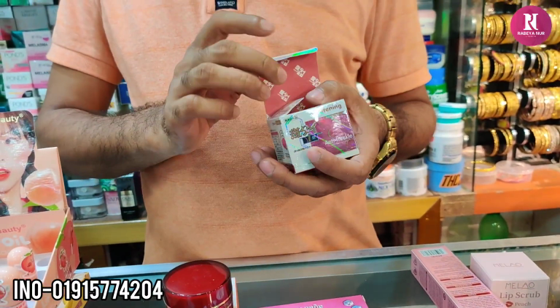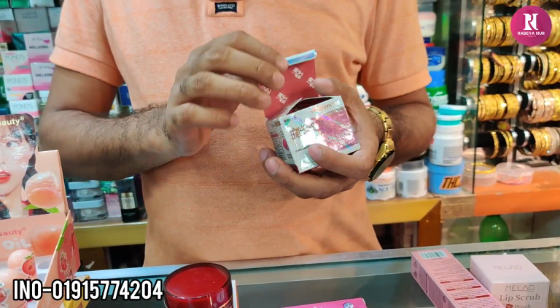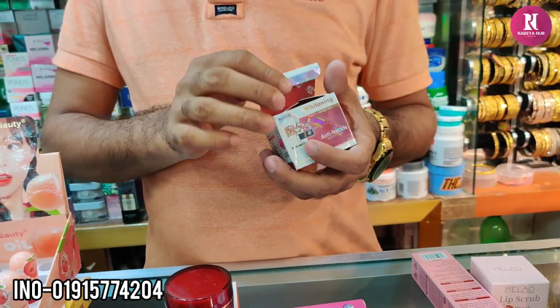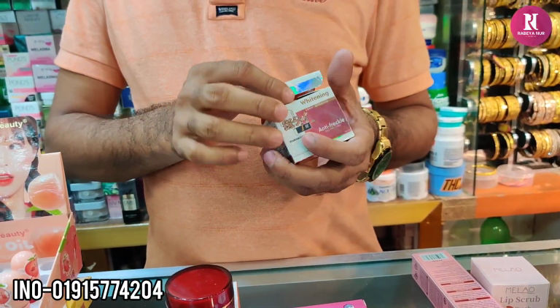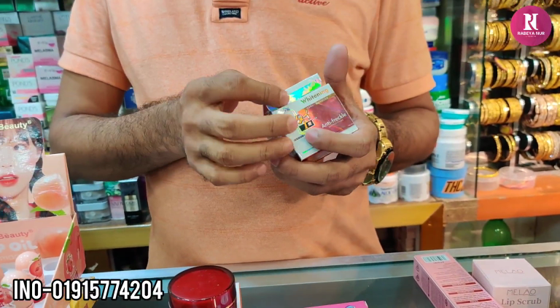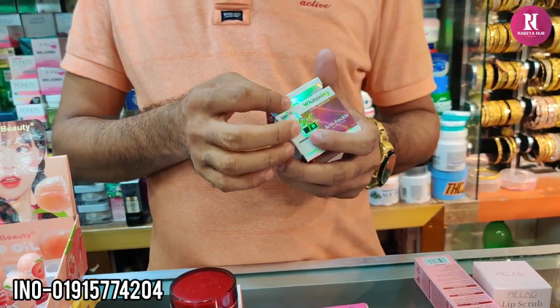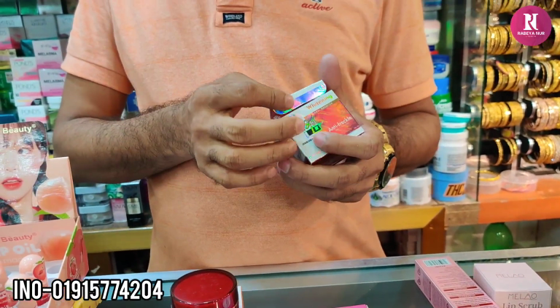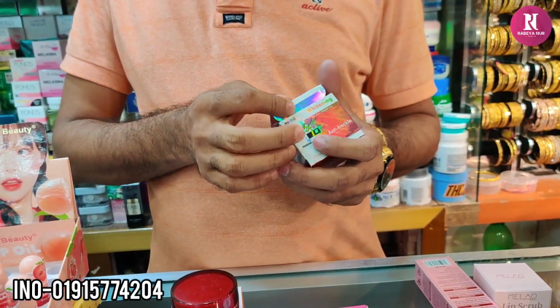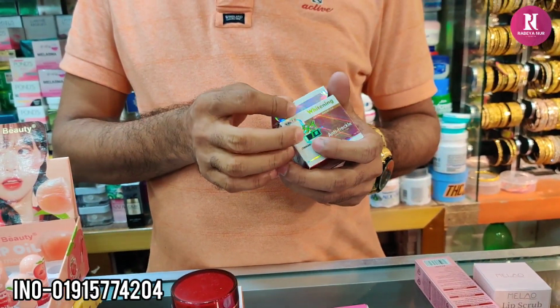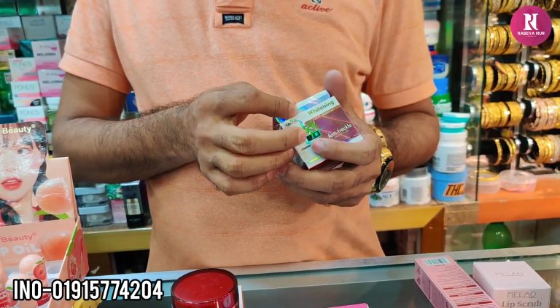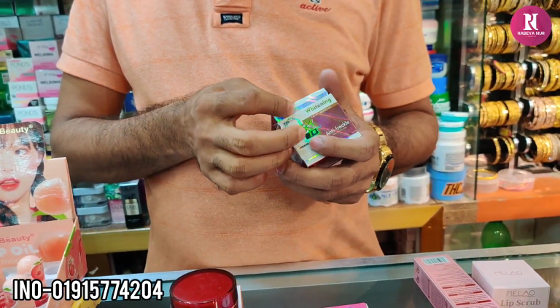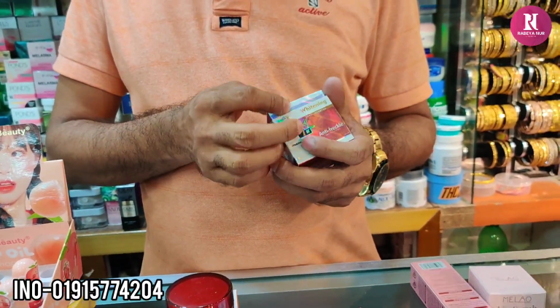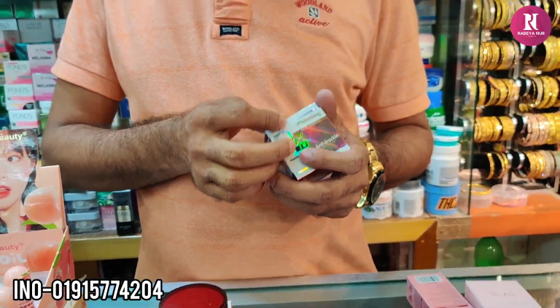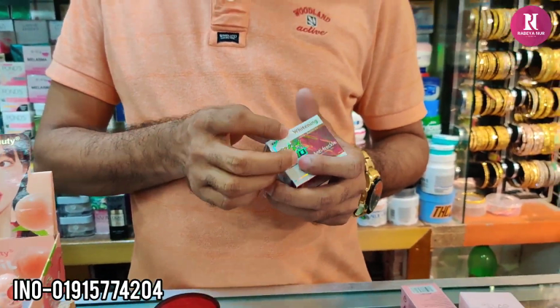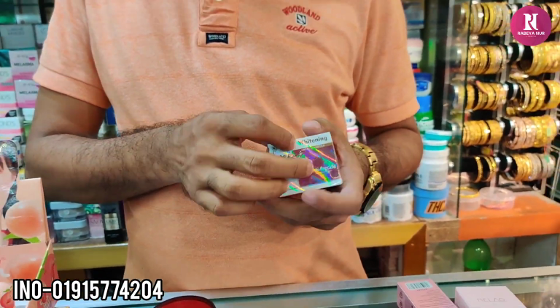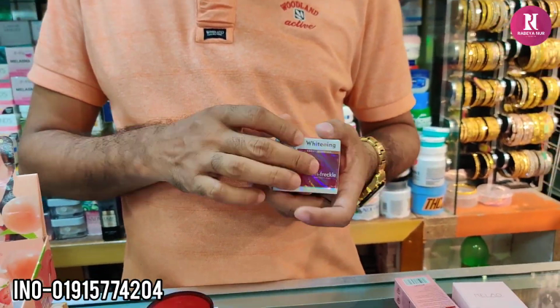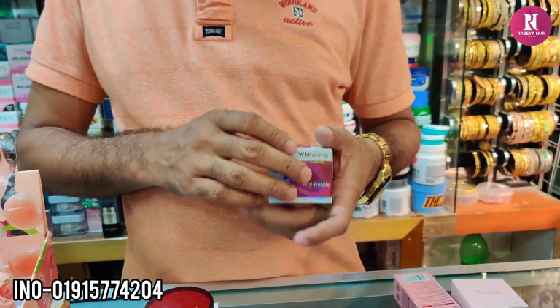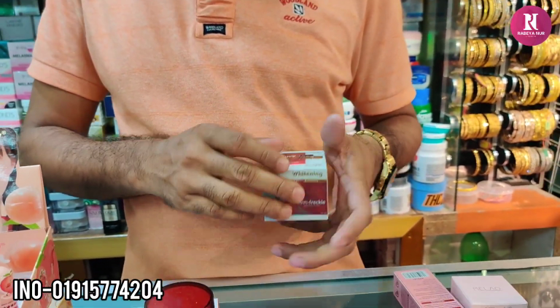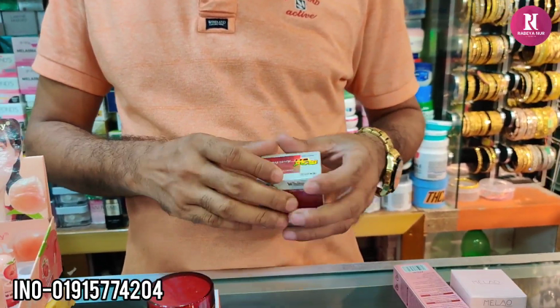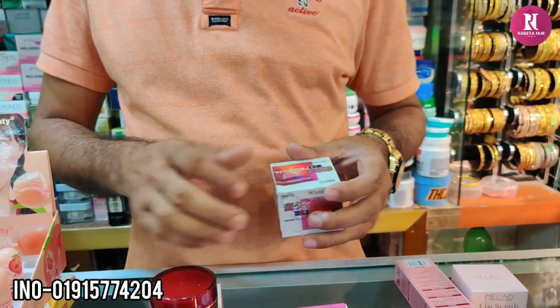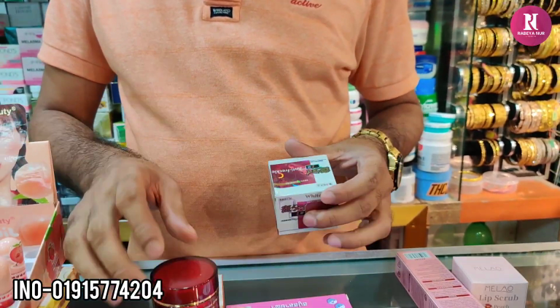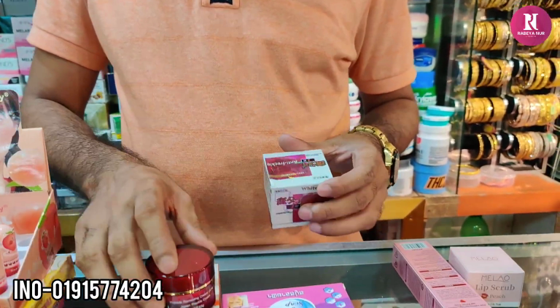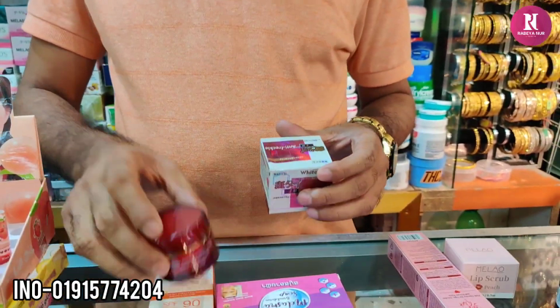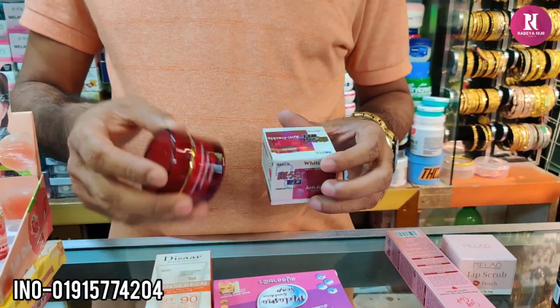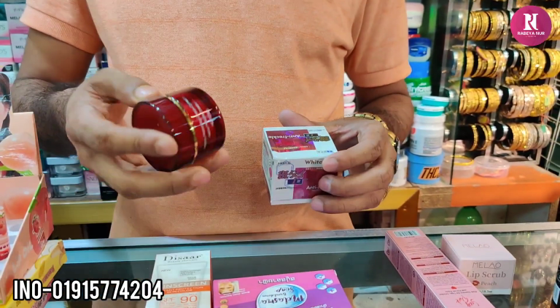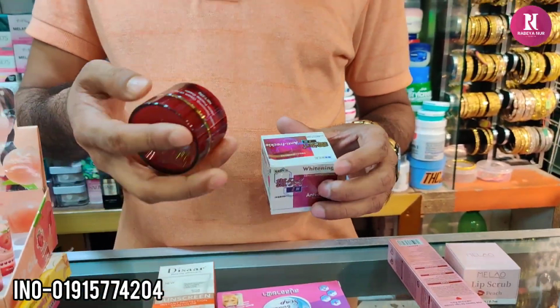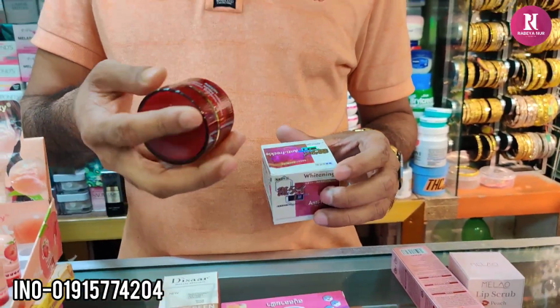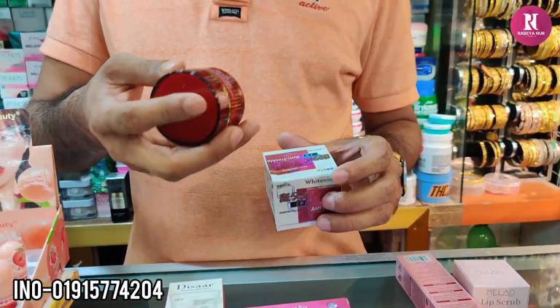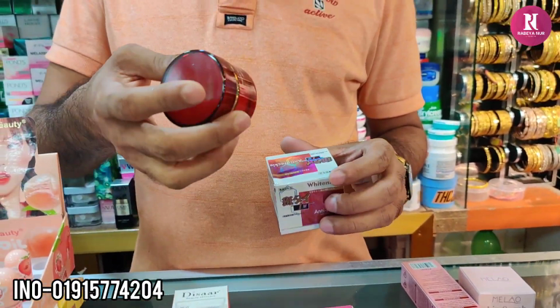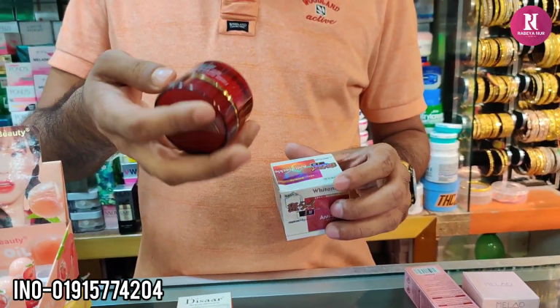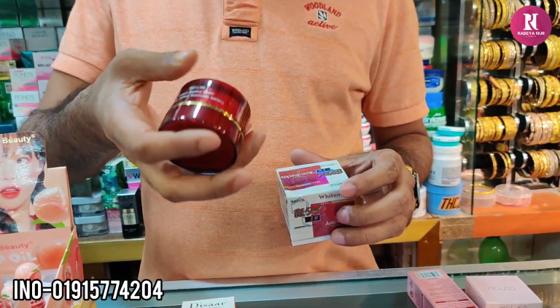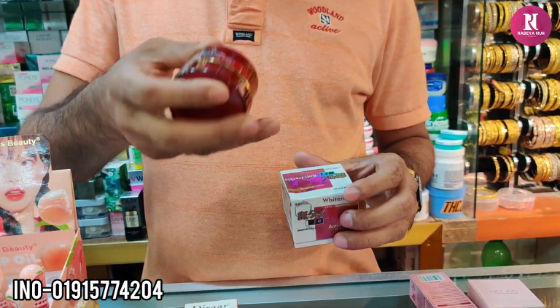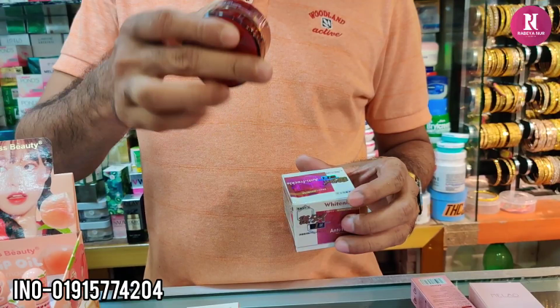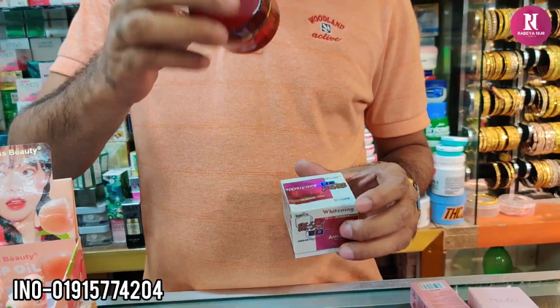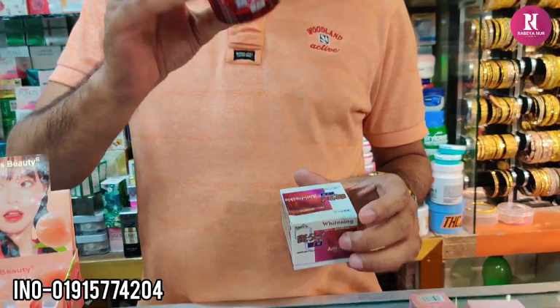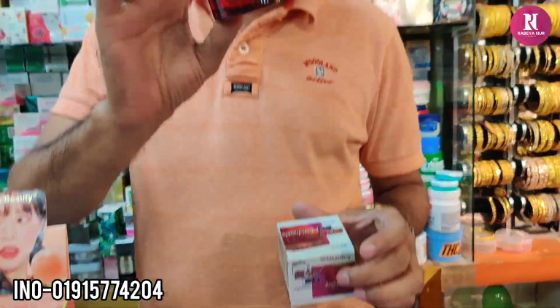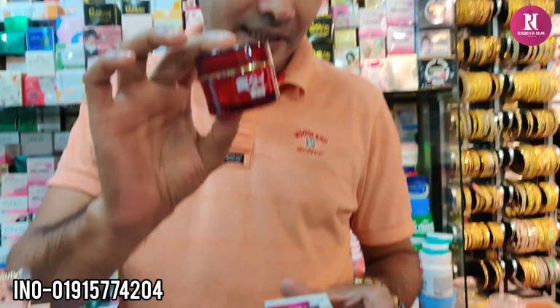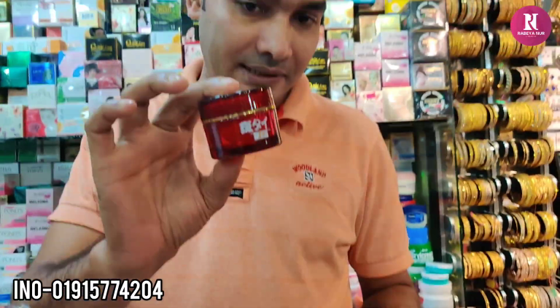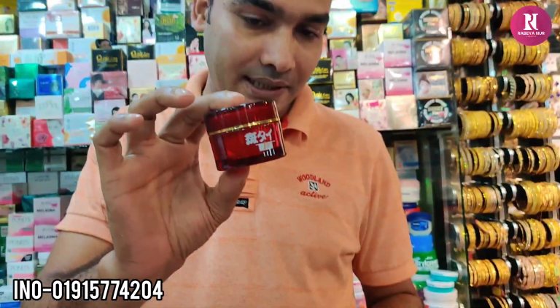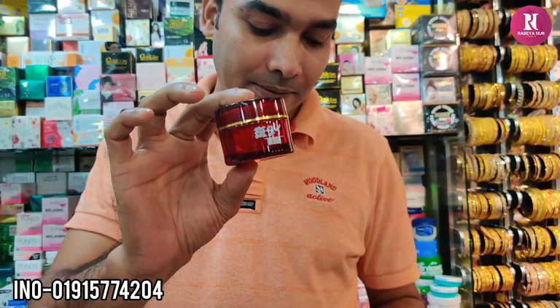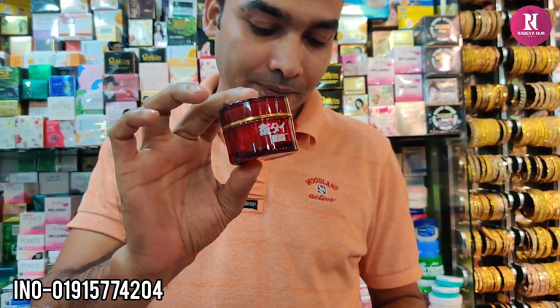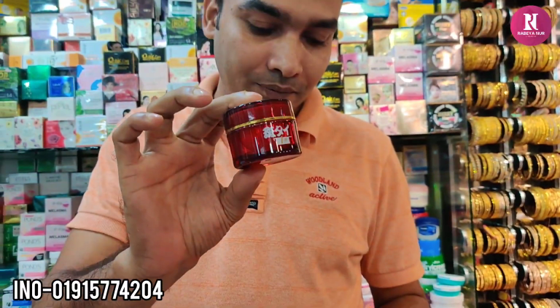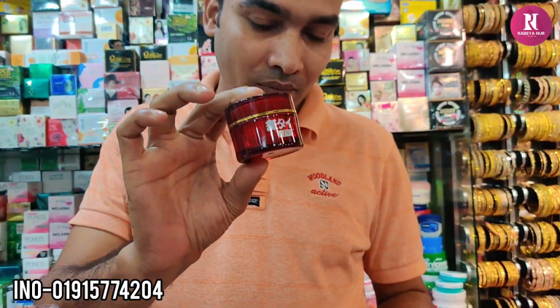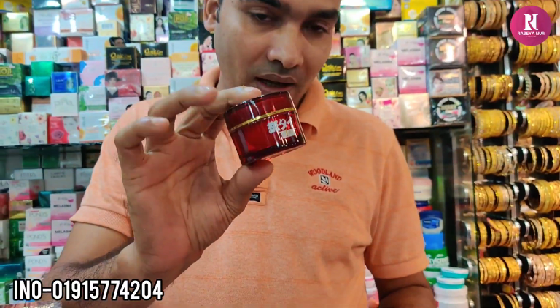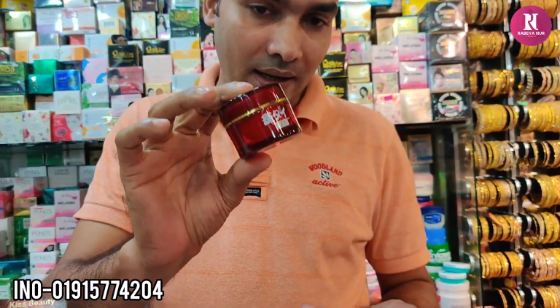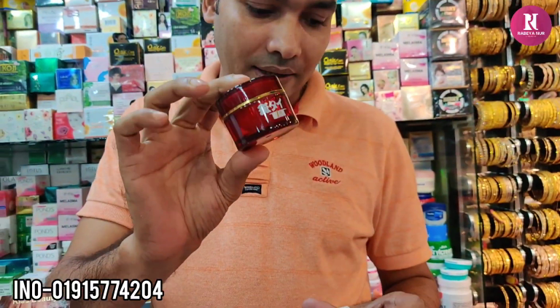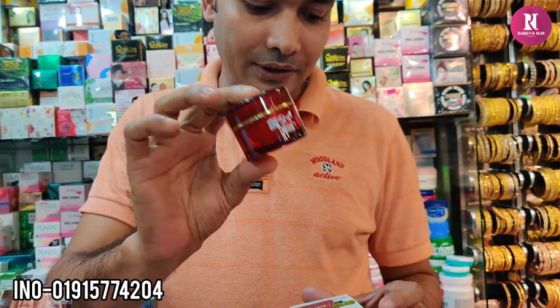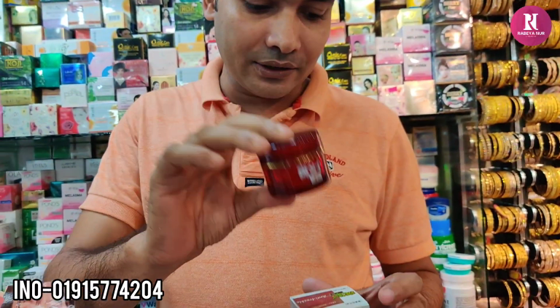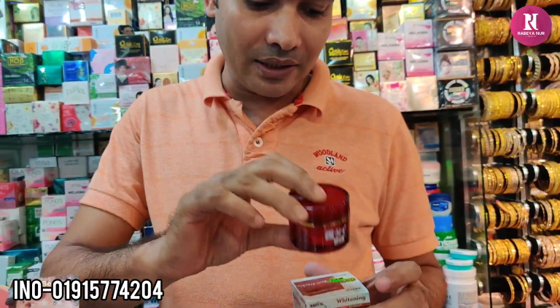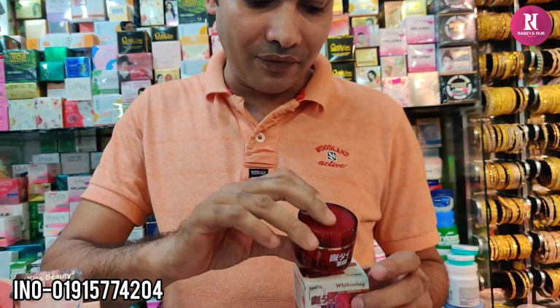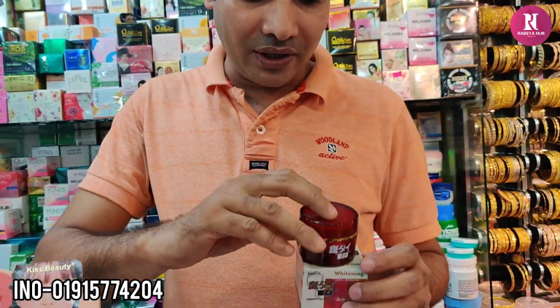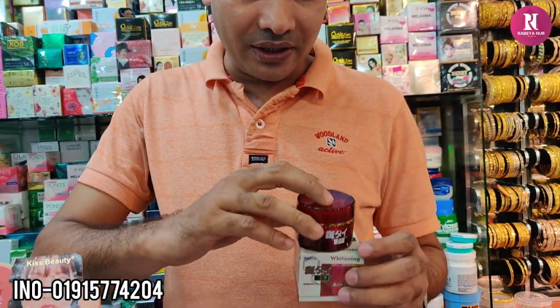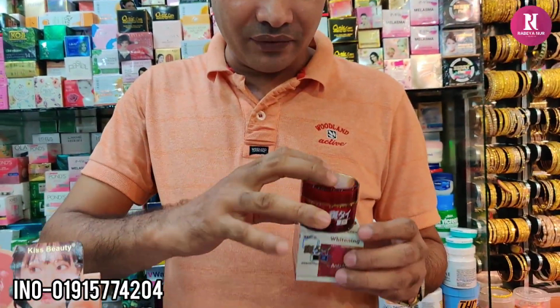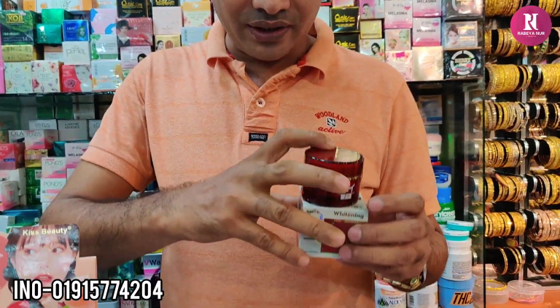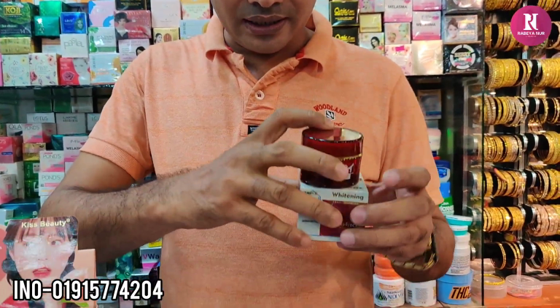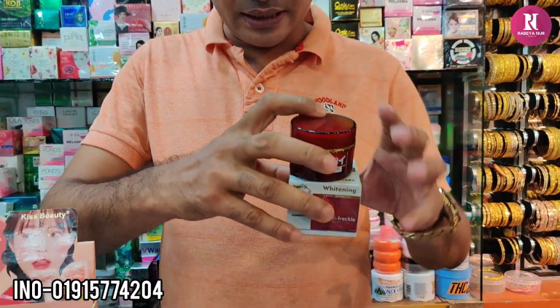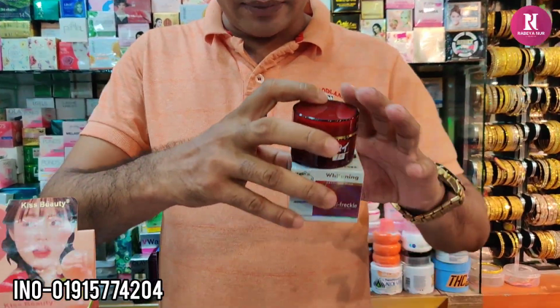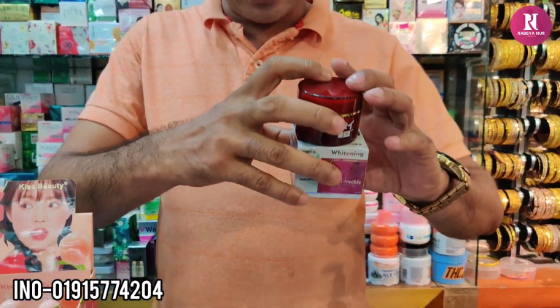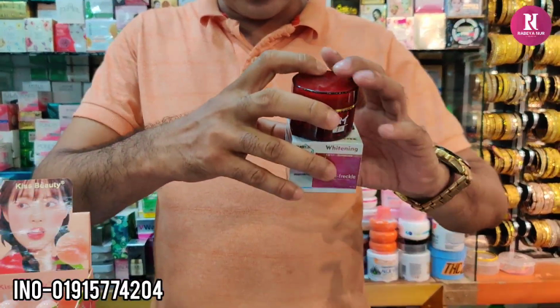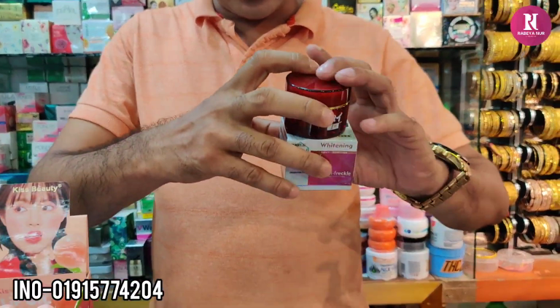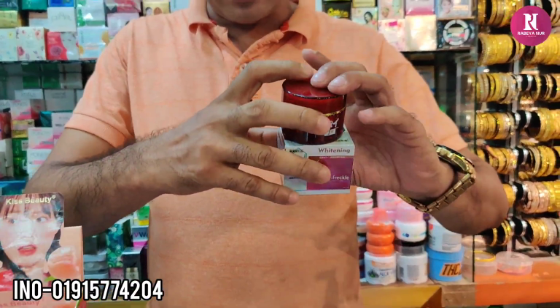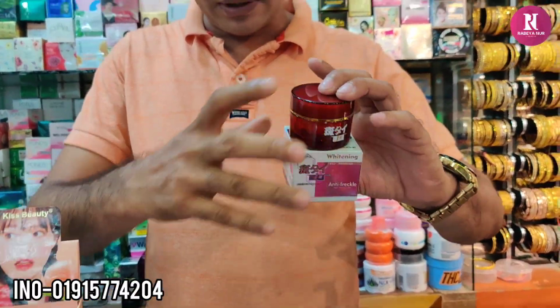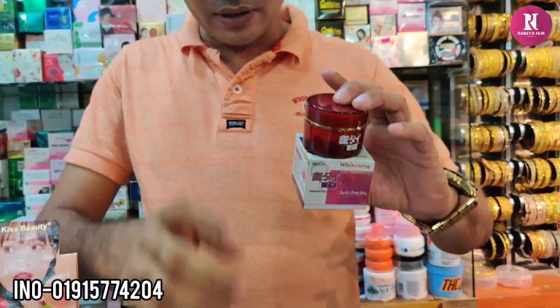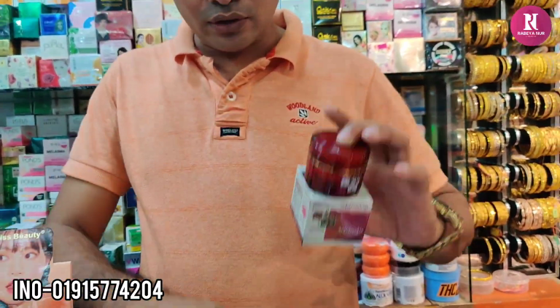This is the original Japanese anti-facial cream. It is very popular. The Japanese anti-facial cream is $1,000.